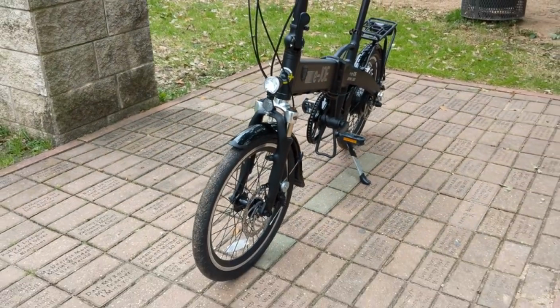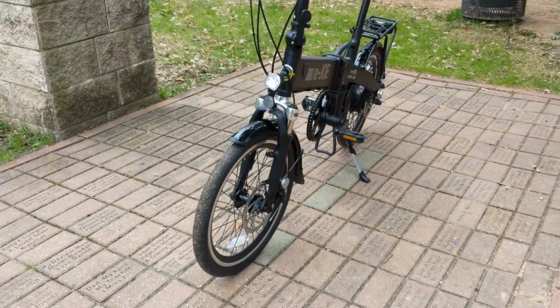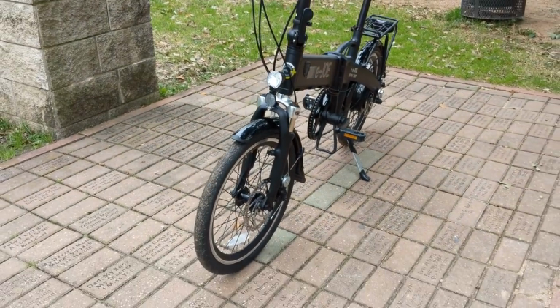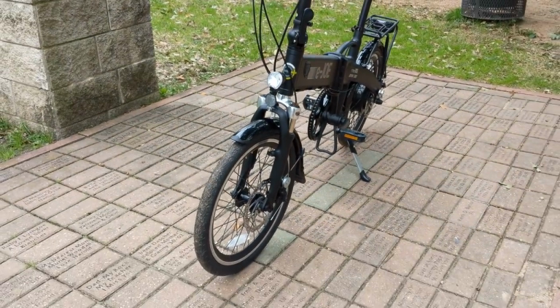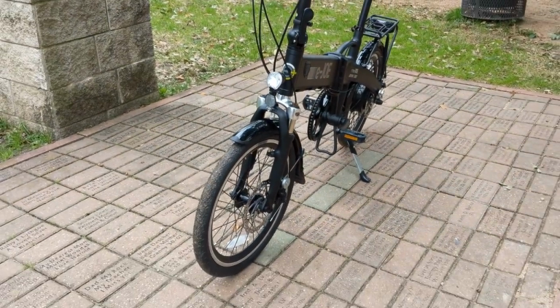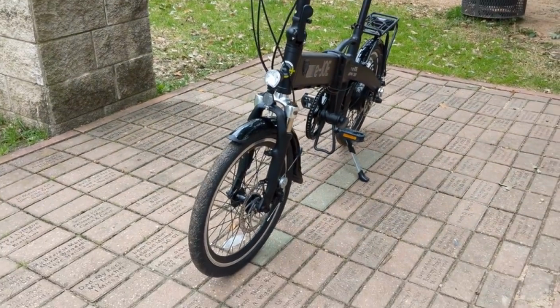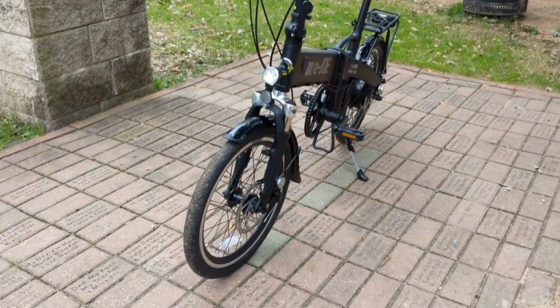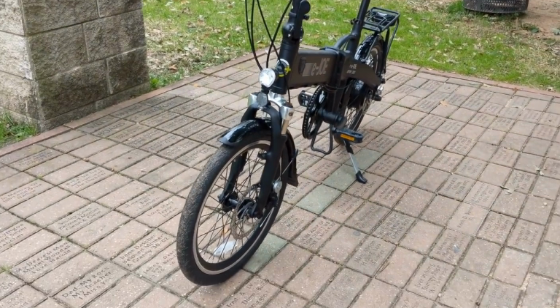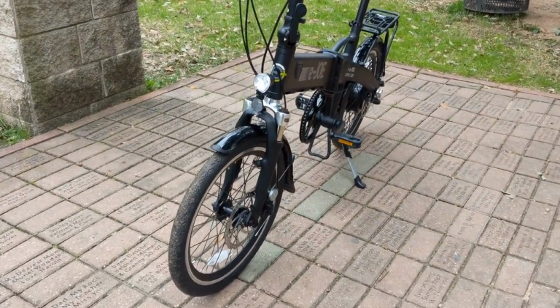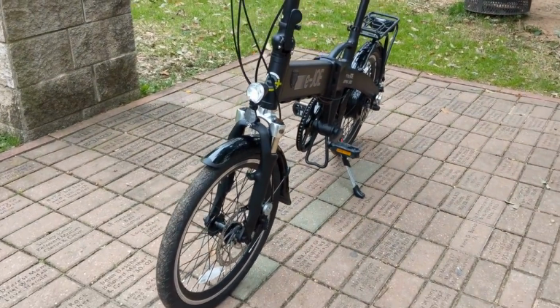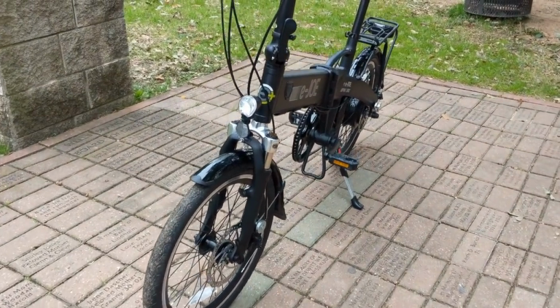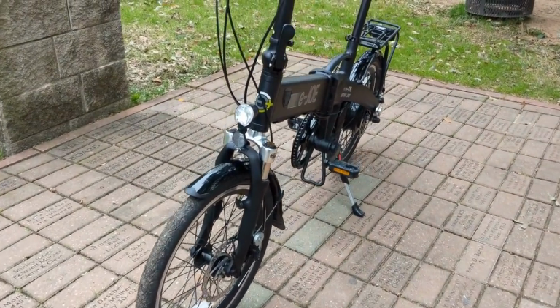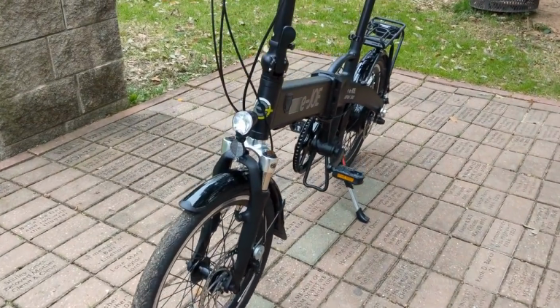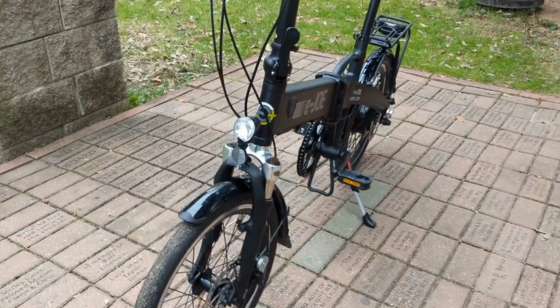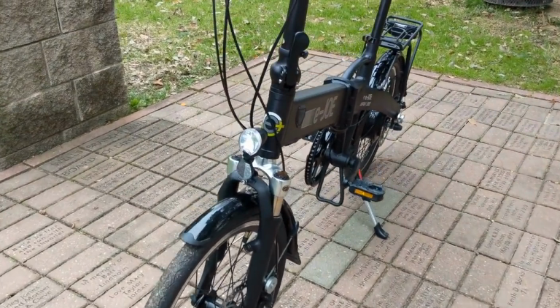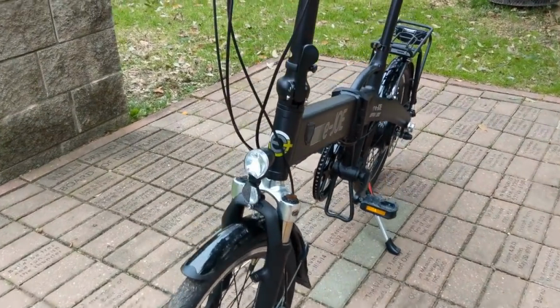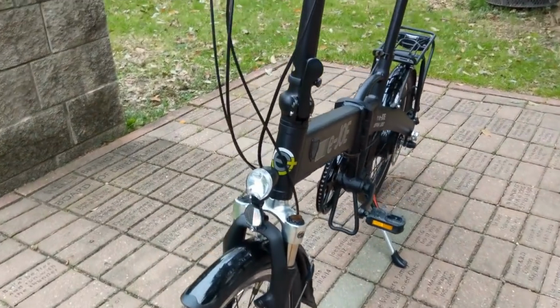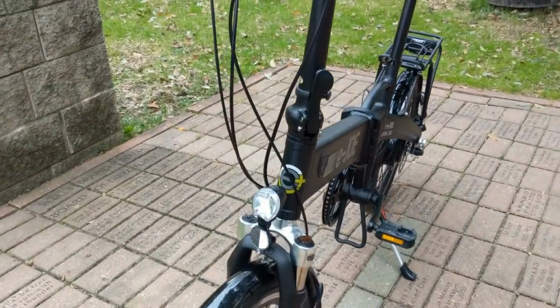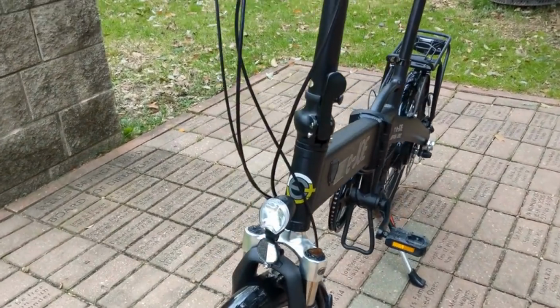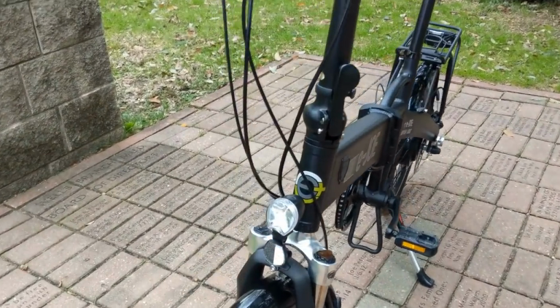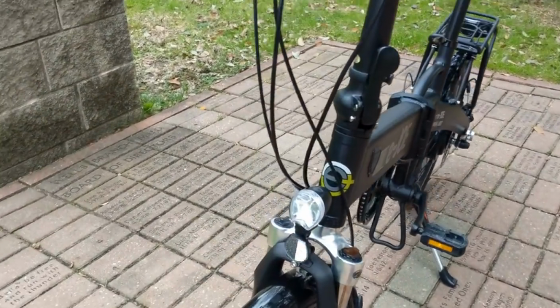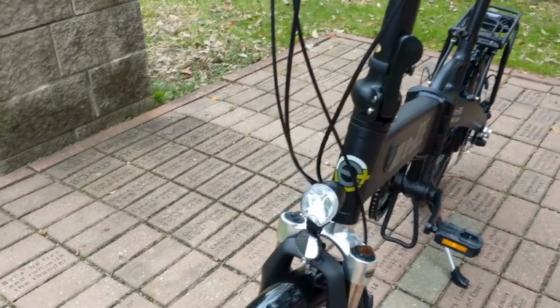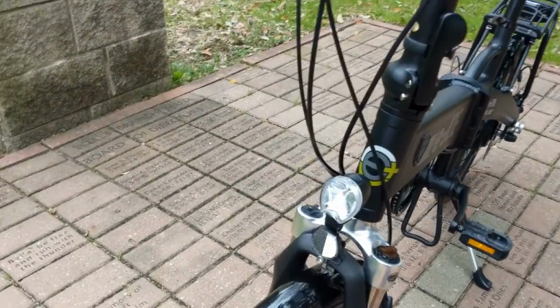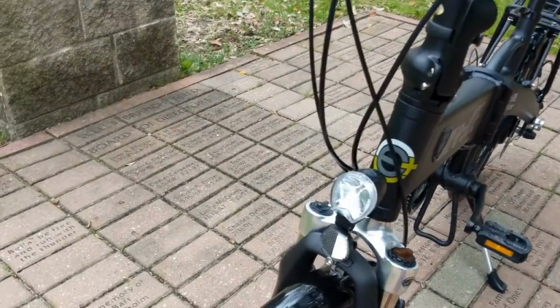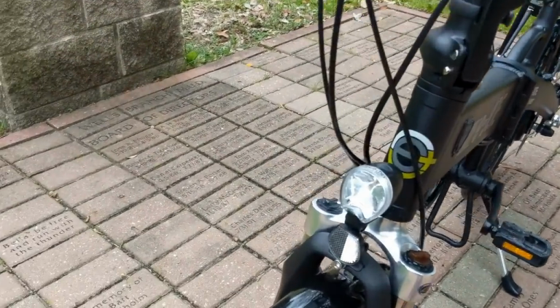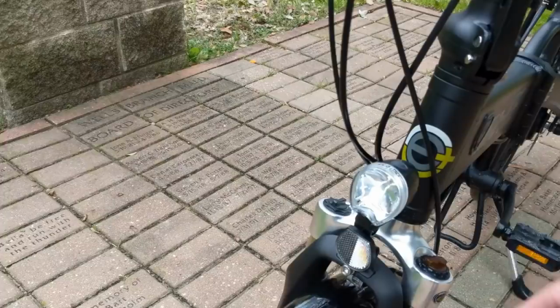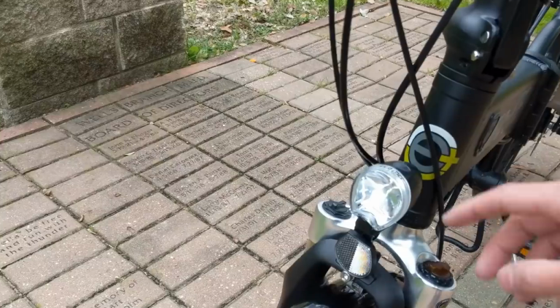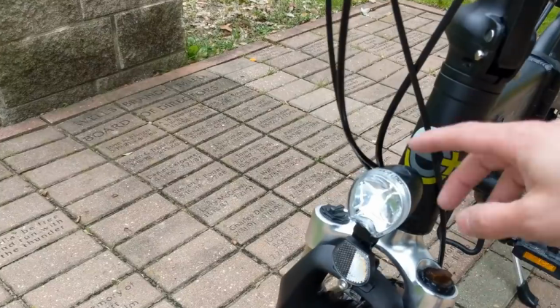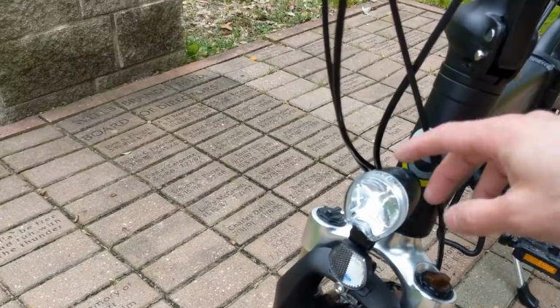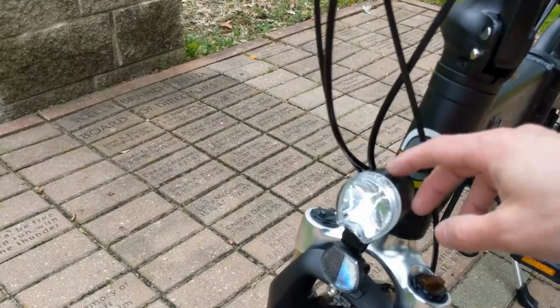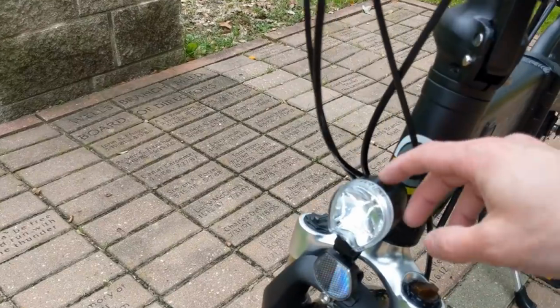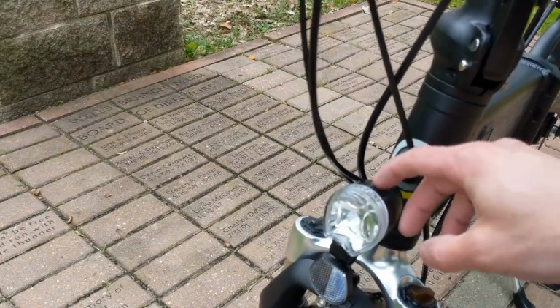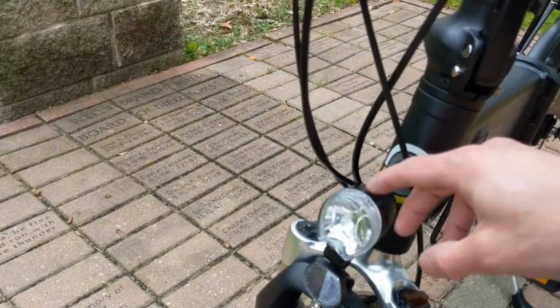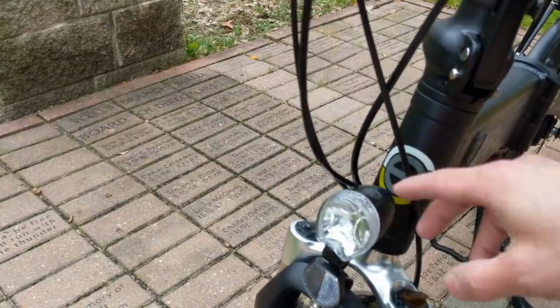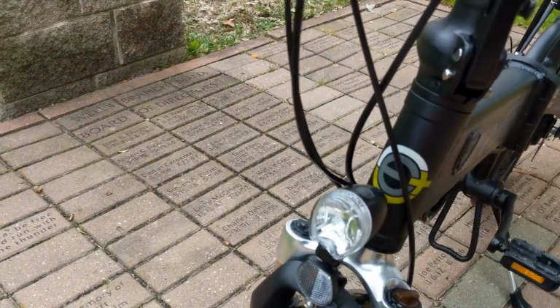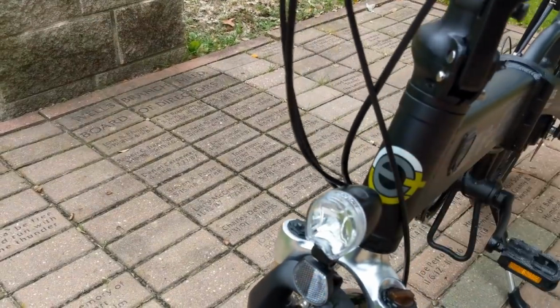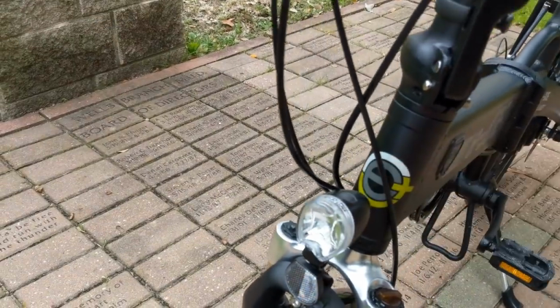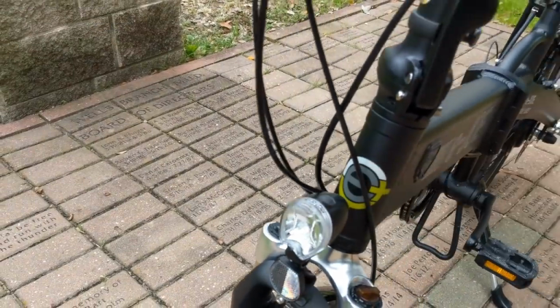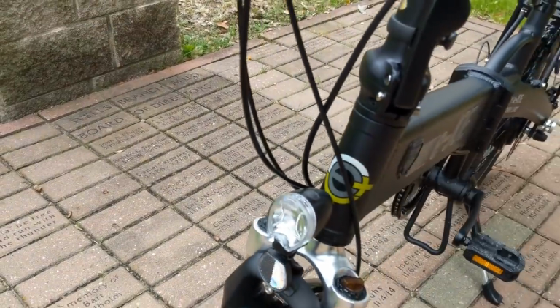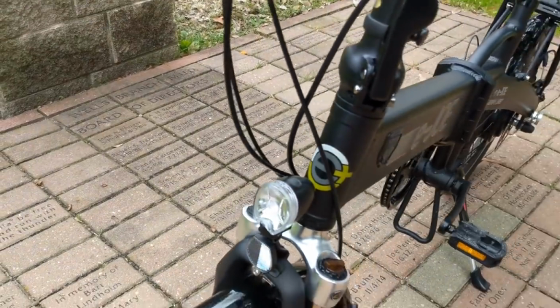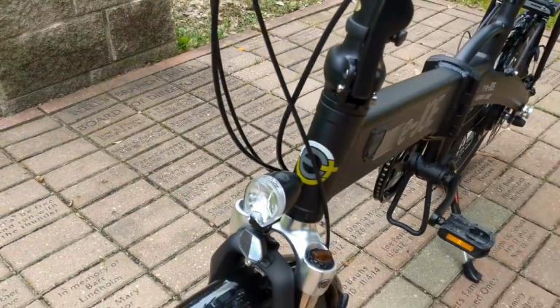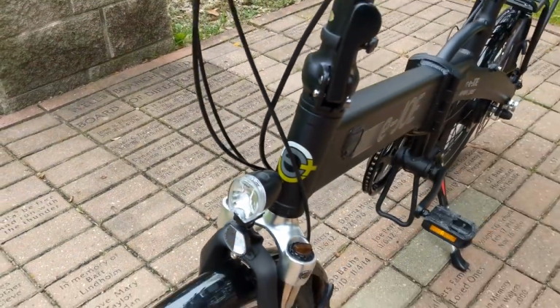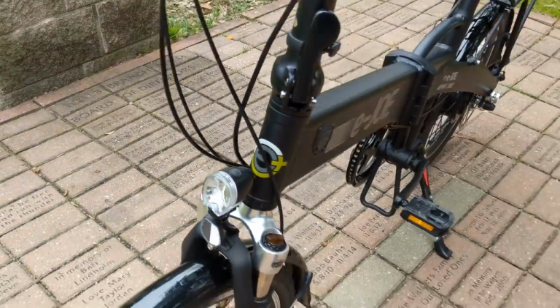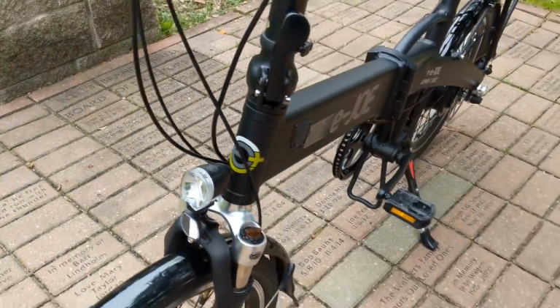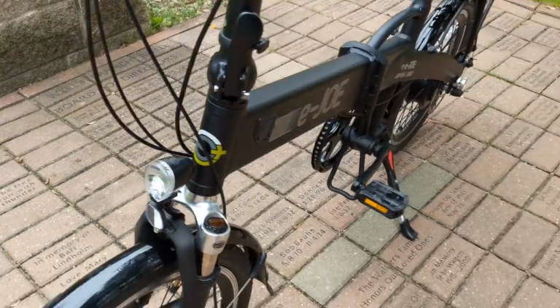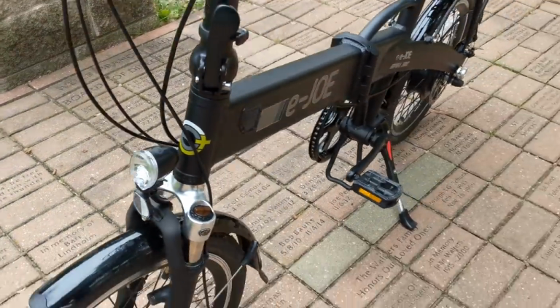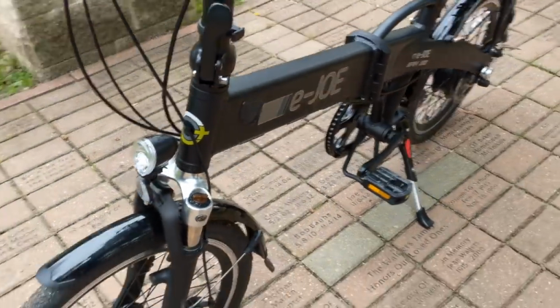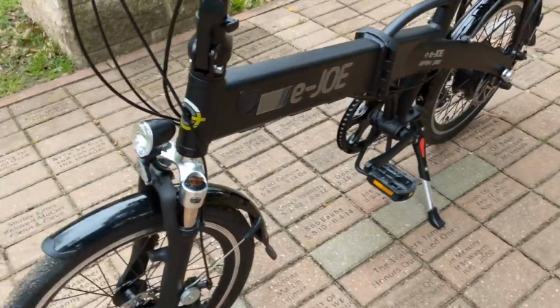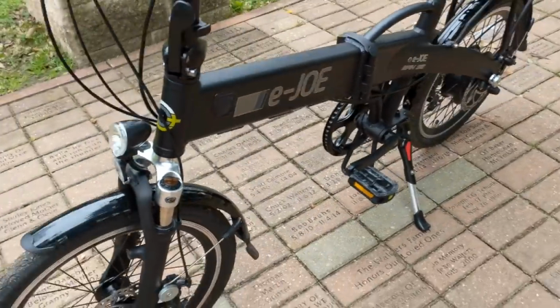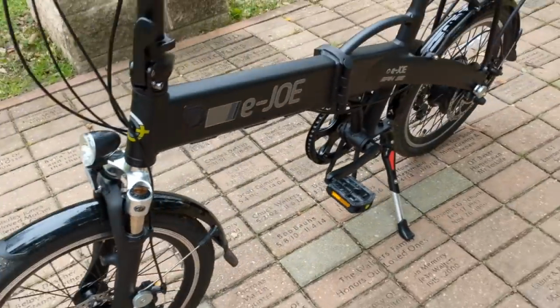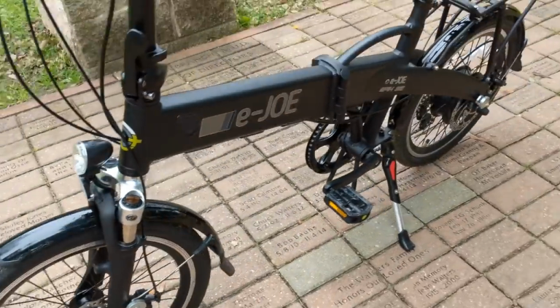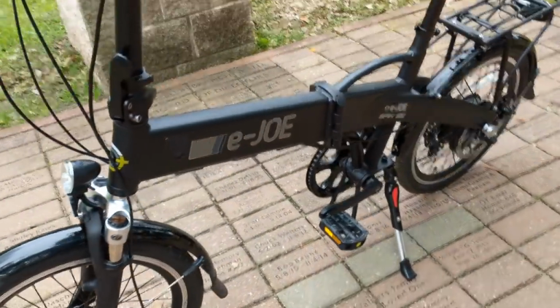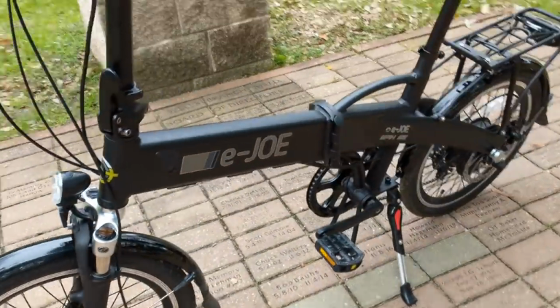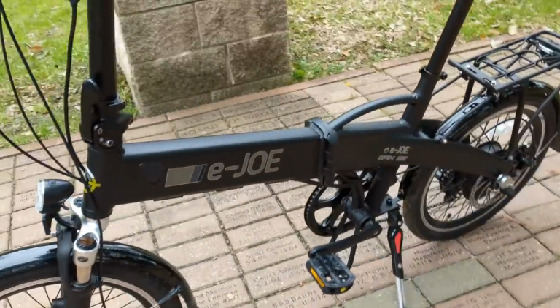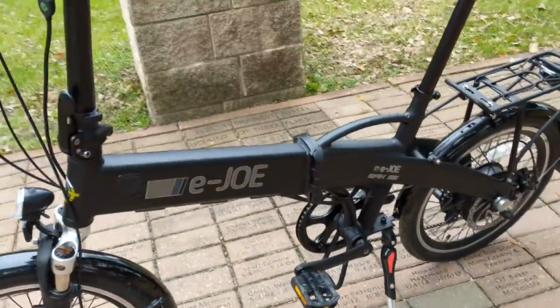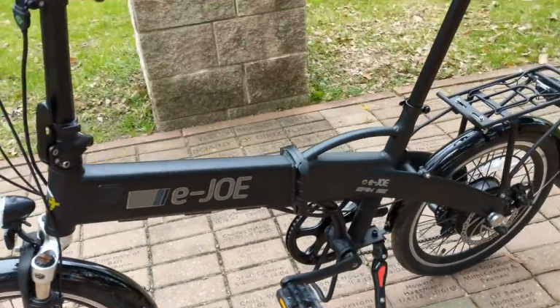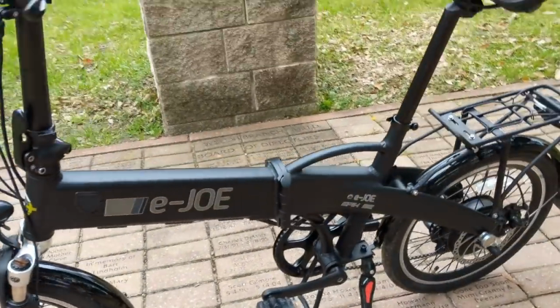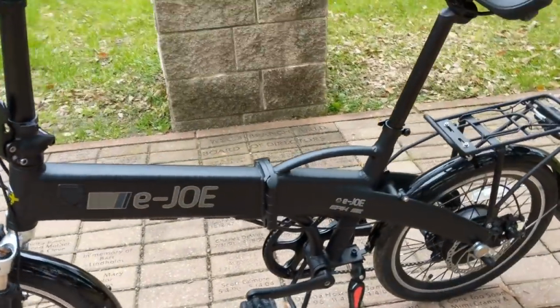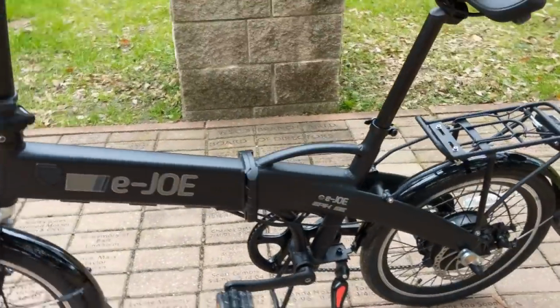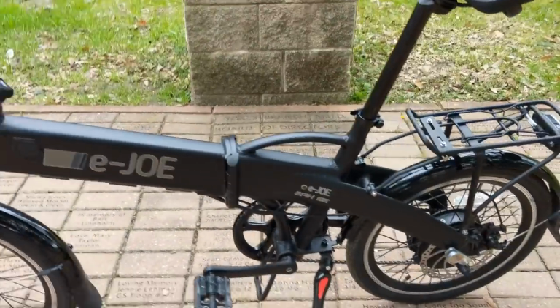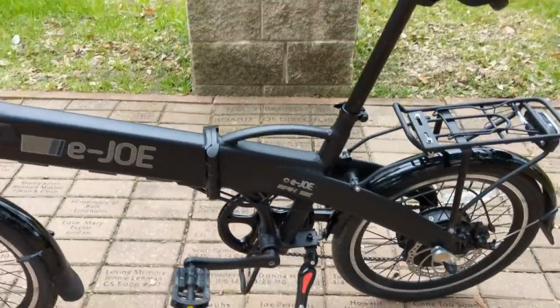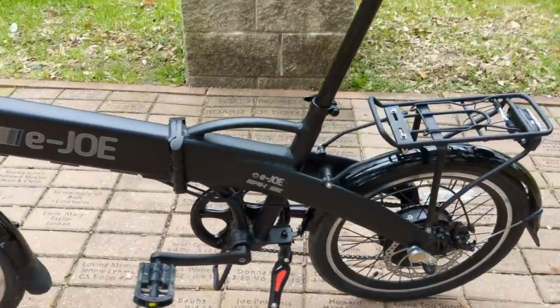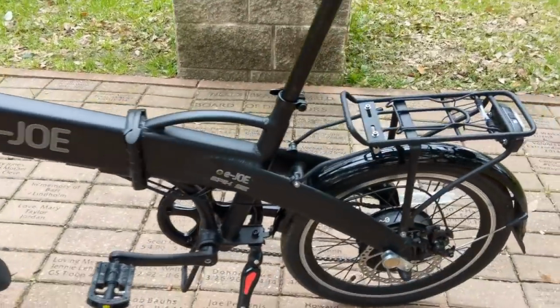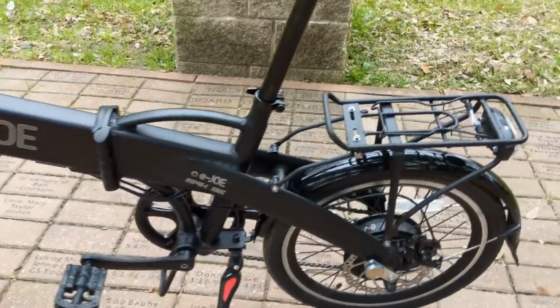The lights aren't the brightest — I don't think they'll do much during daytime, but when it's dark they give you what you need.